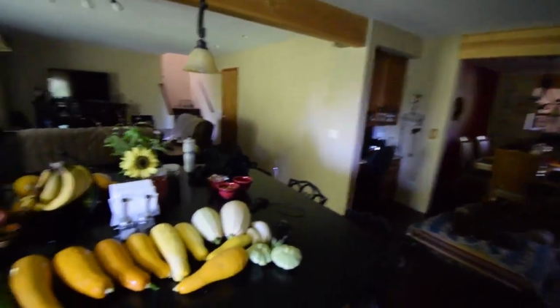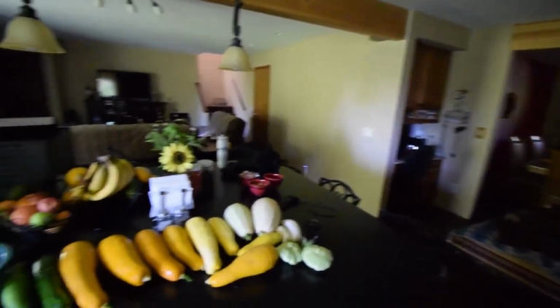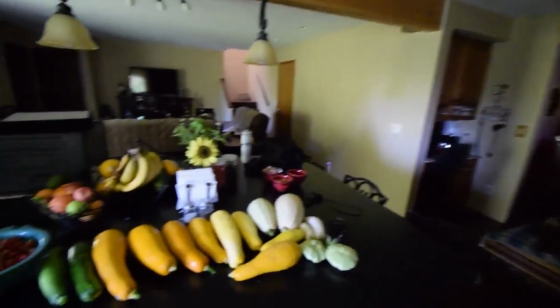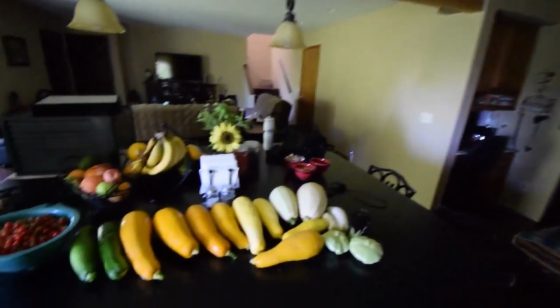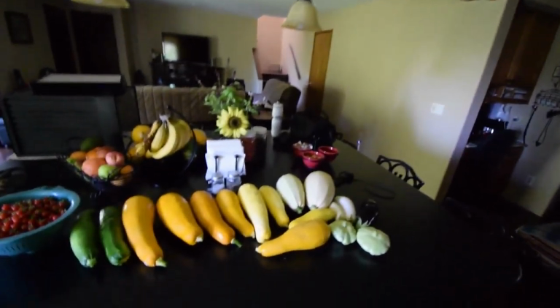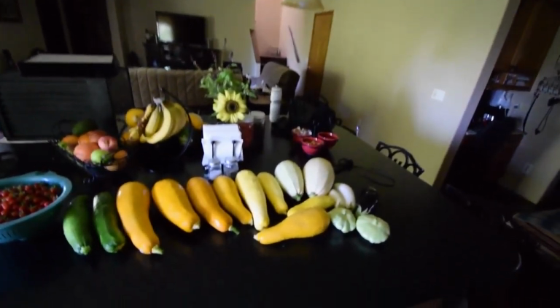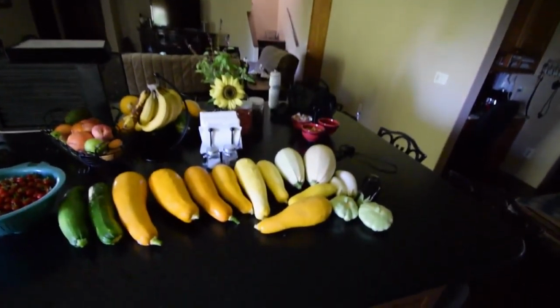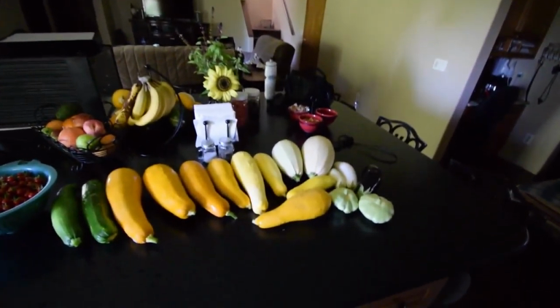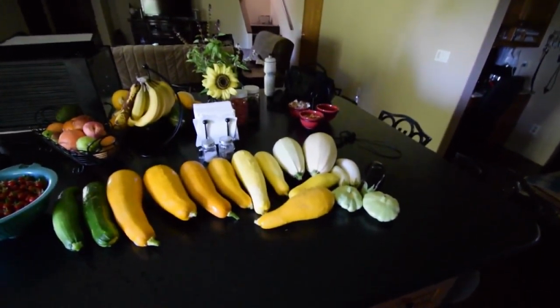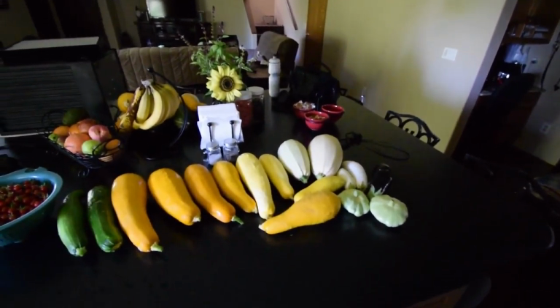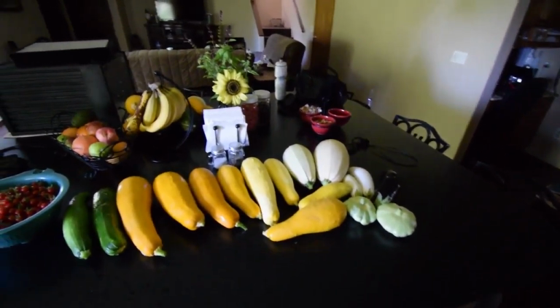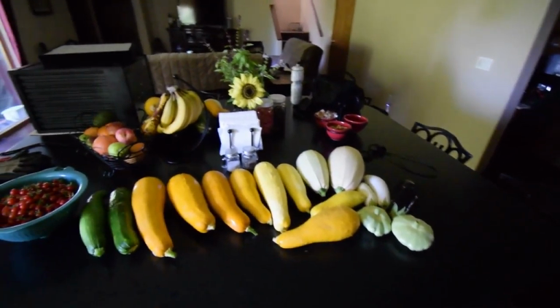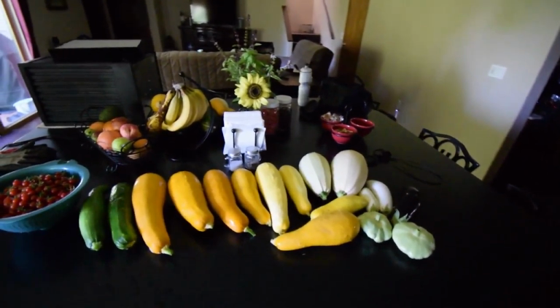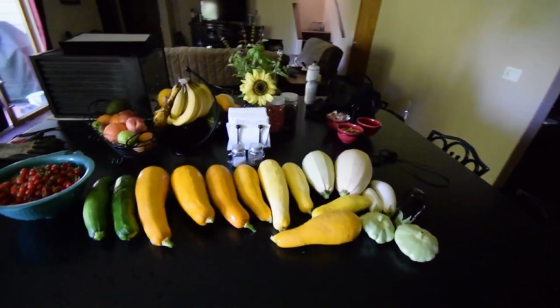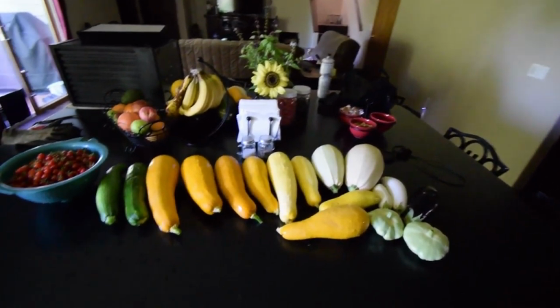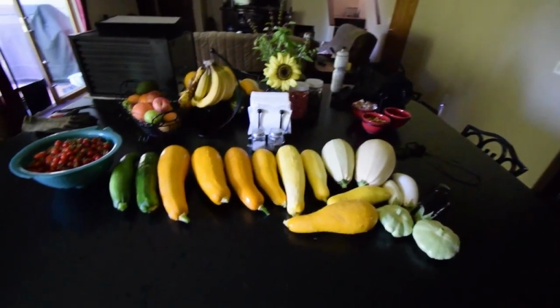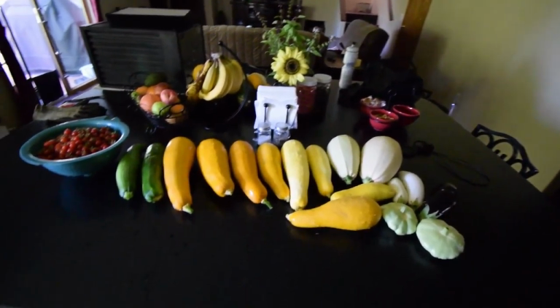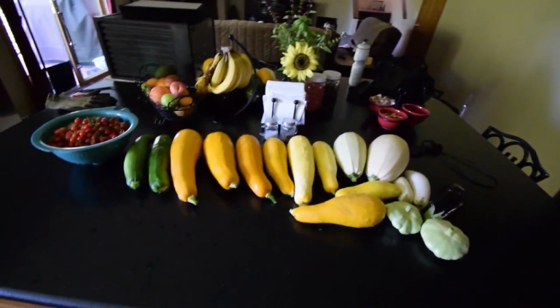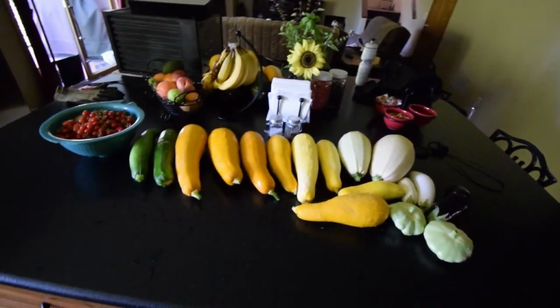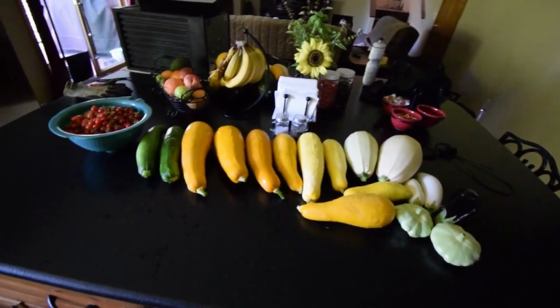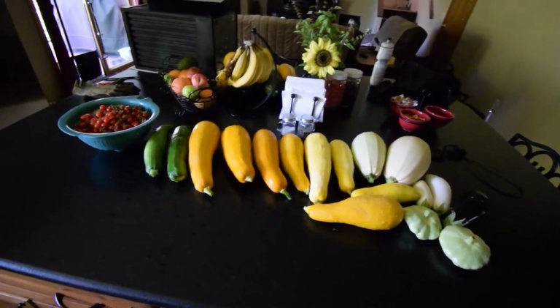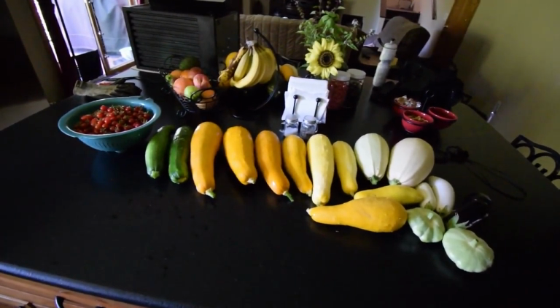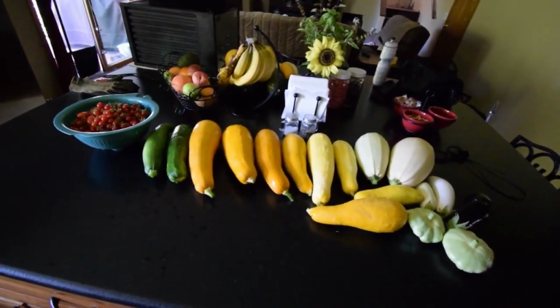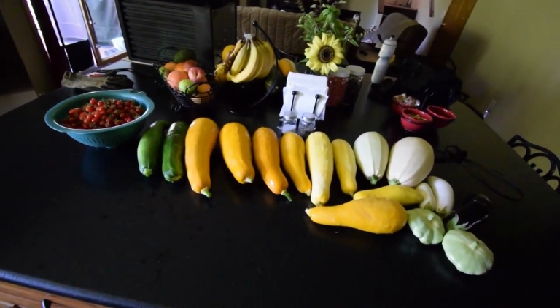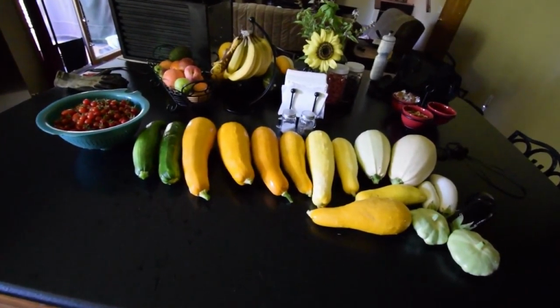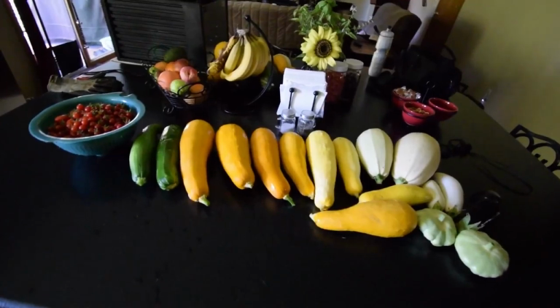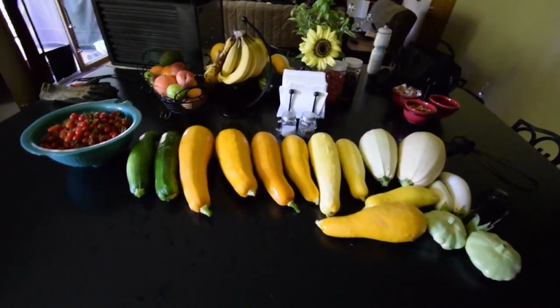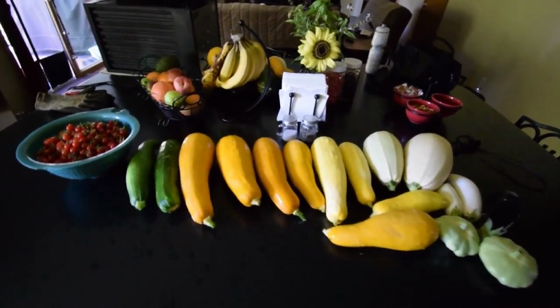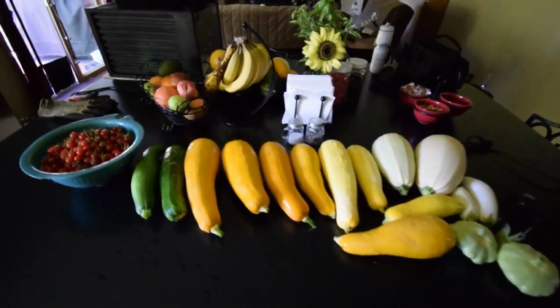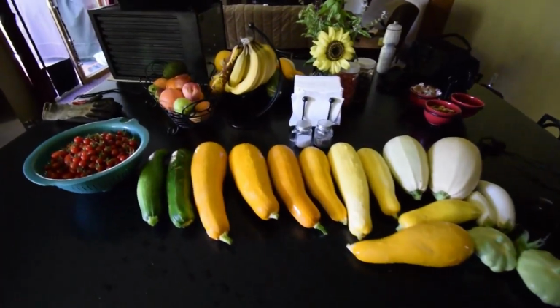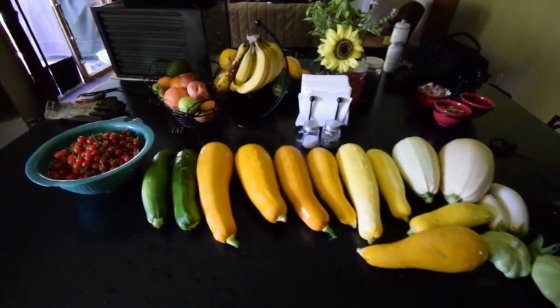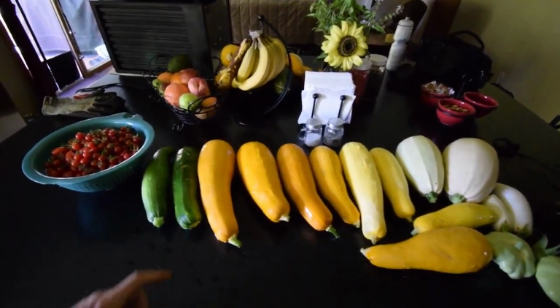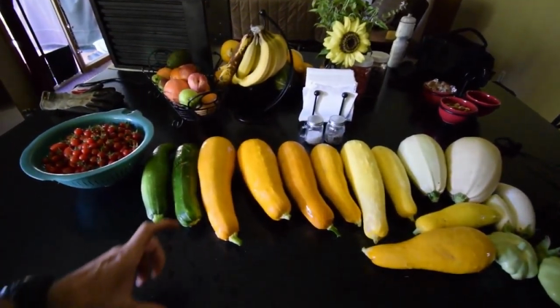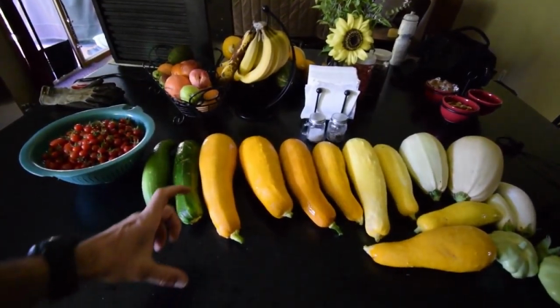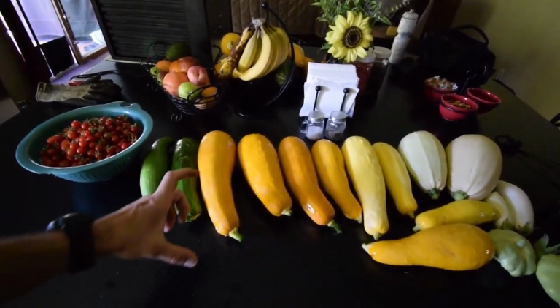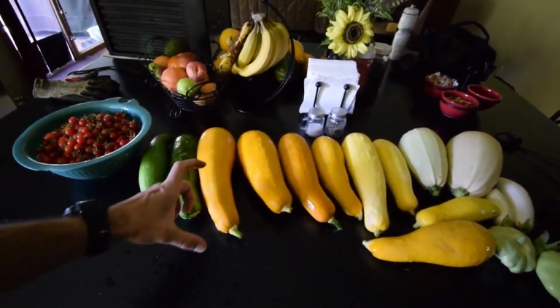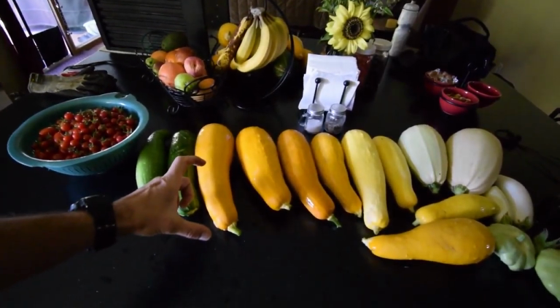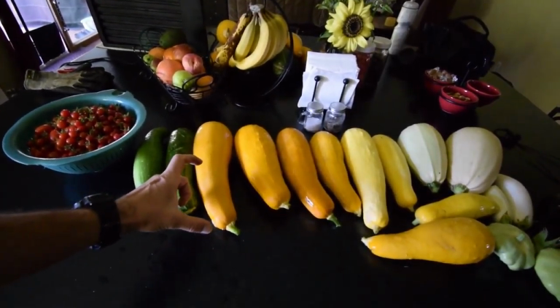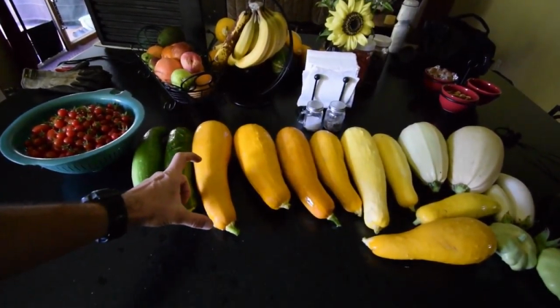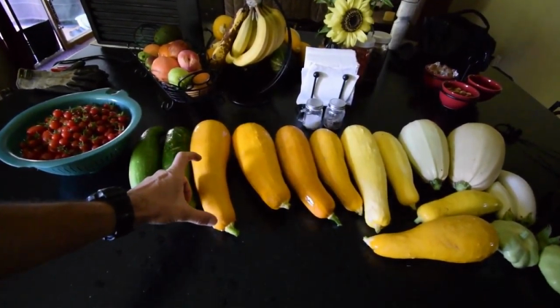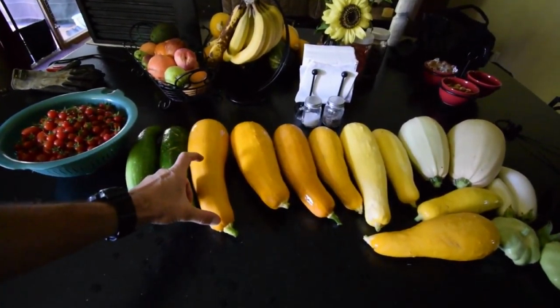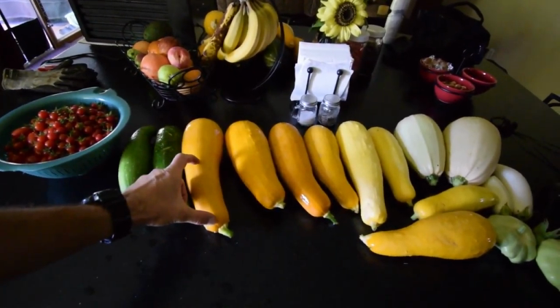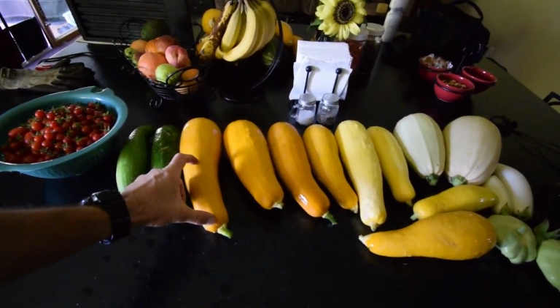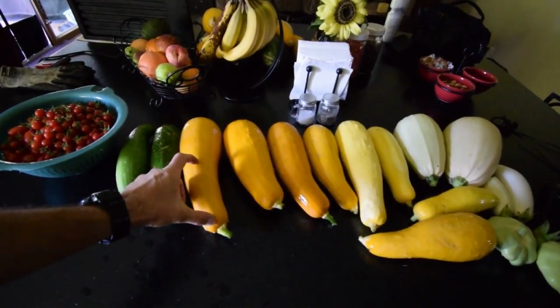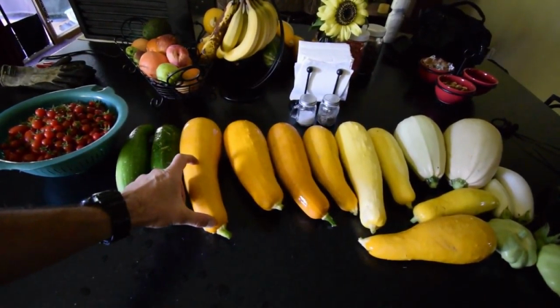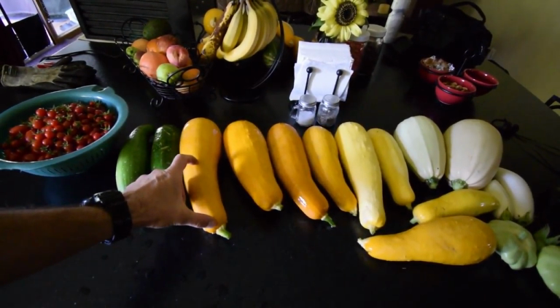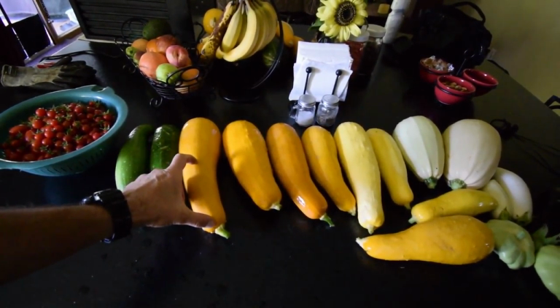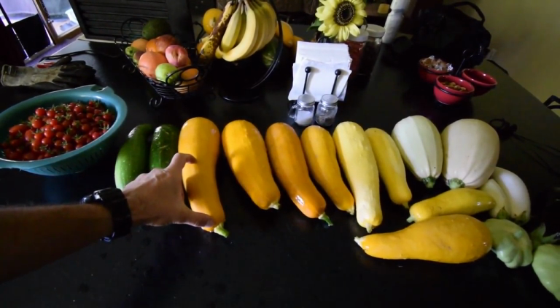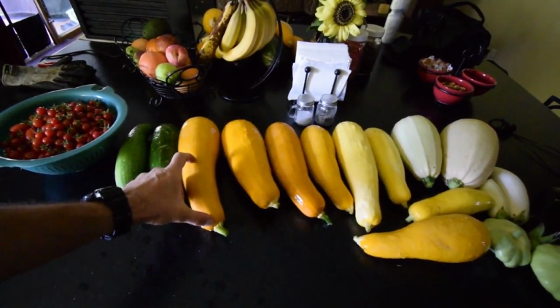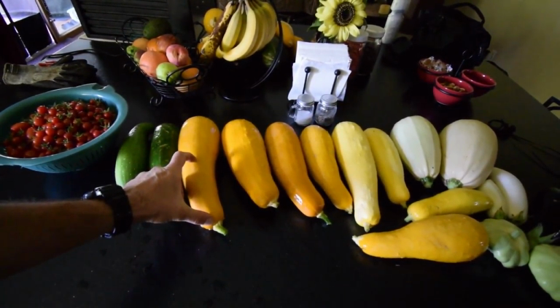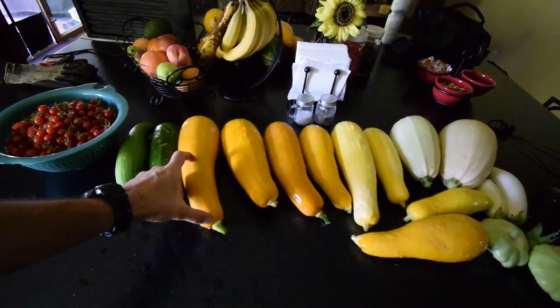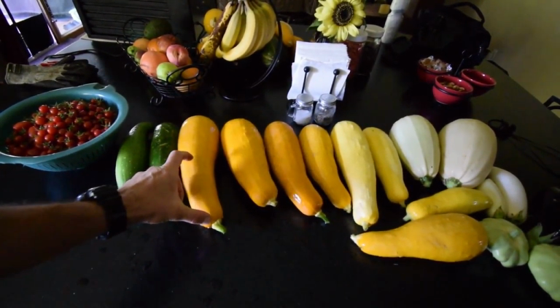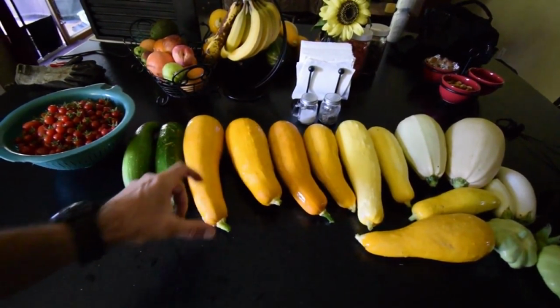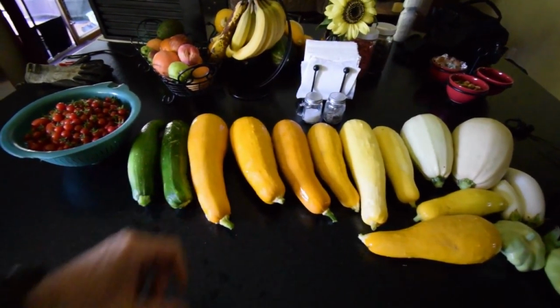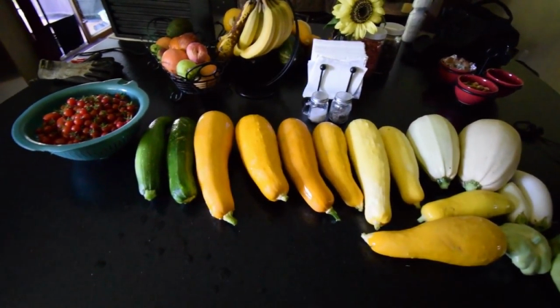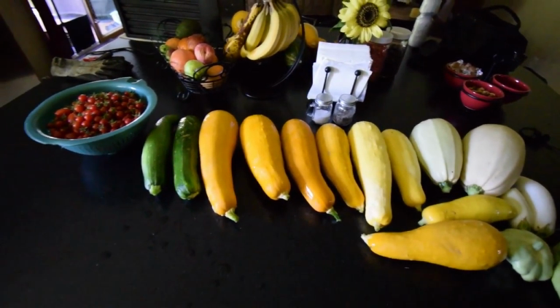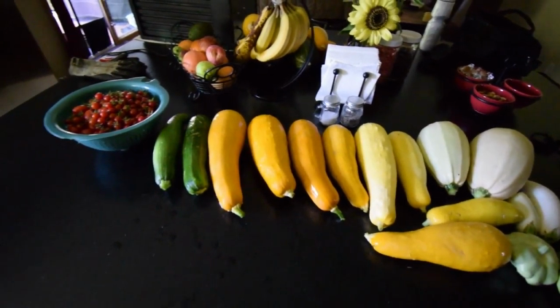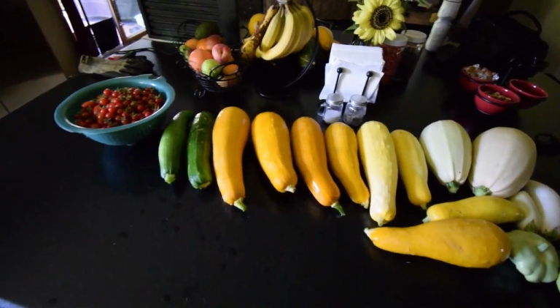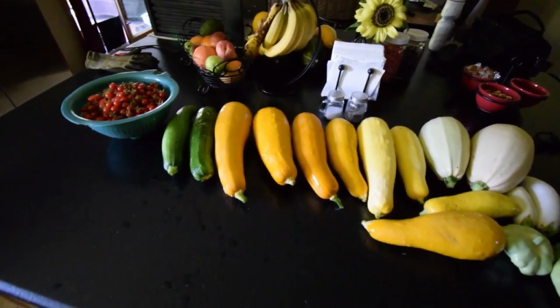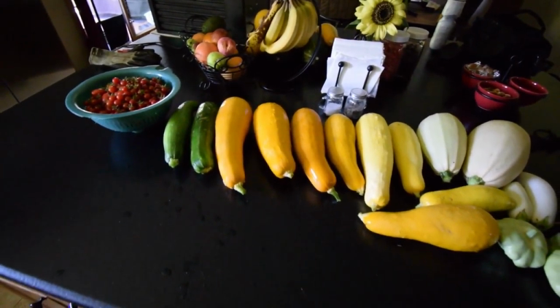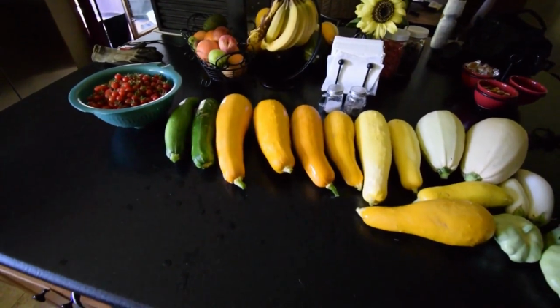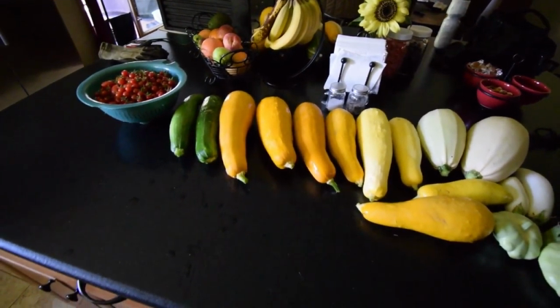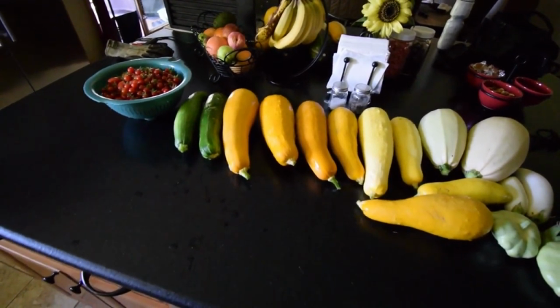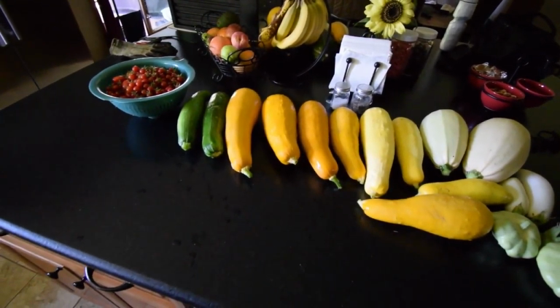So I just grabbed a bunch of the bigger squash. There's still a whole bunch that are probably about that size that are growing right now, so that'll be next week's.